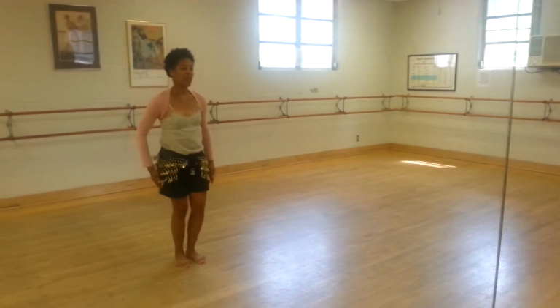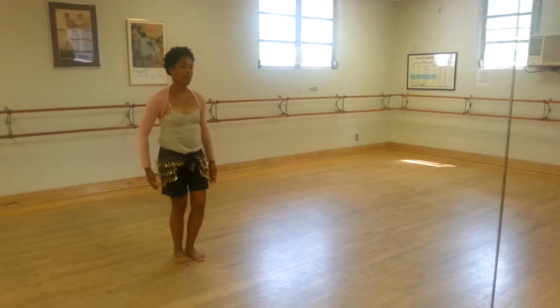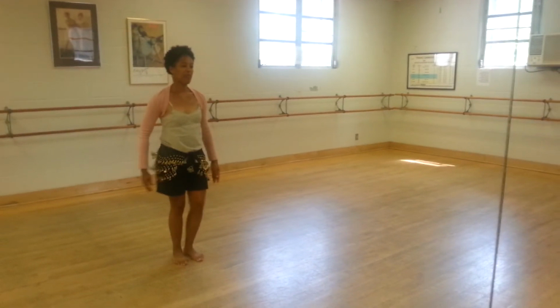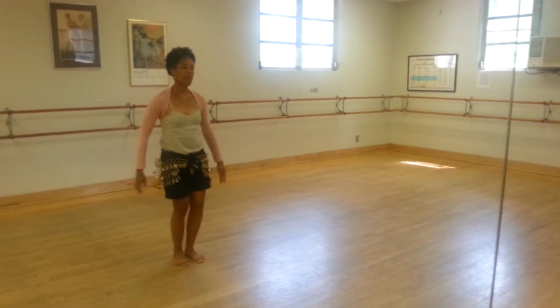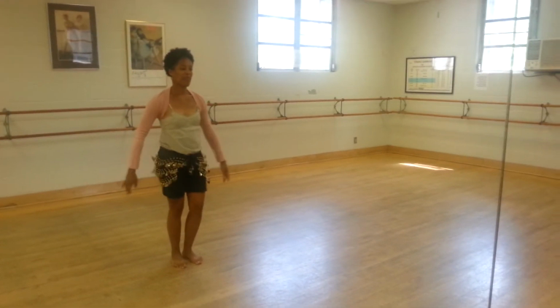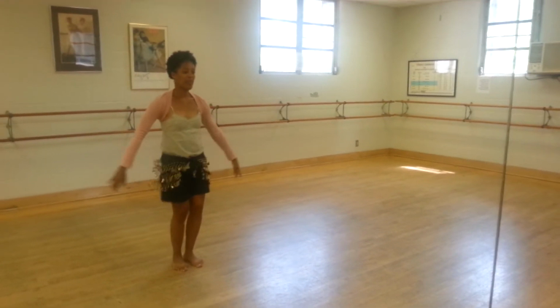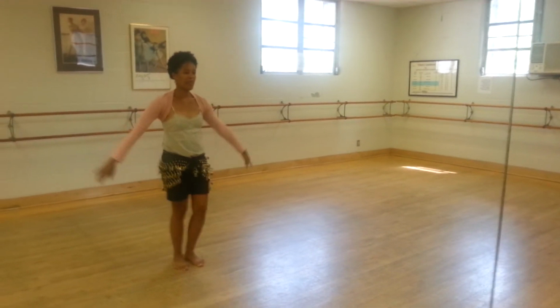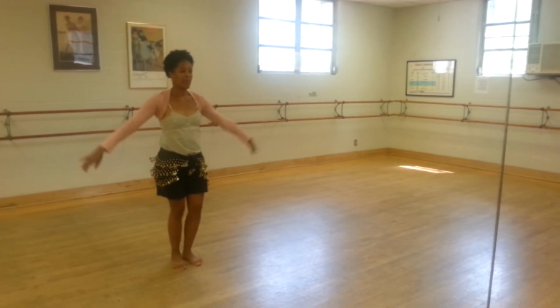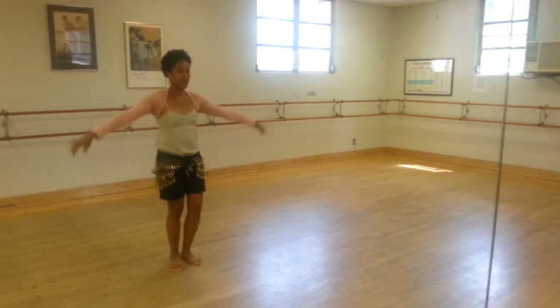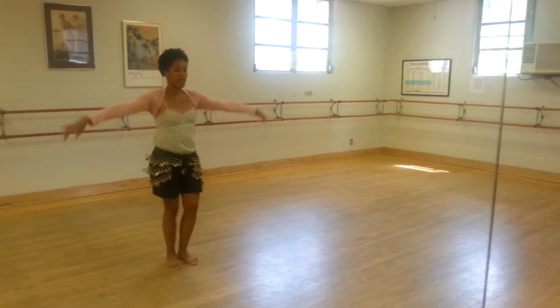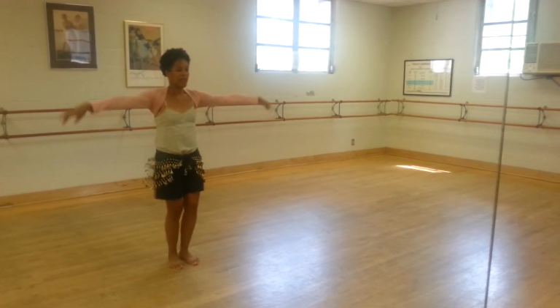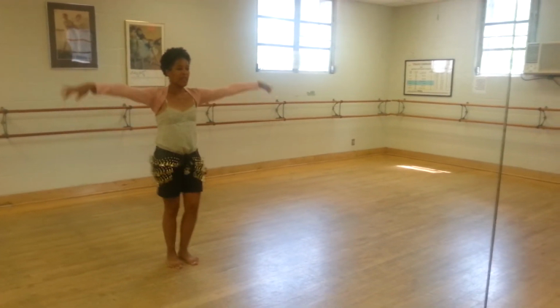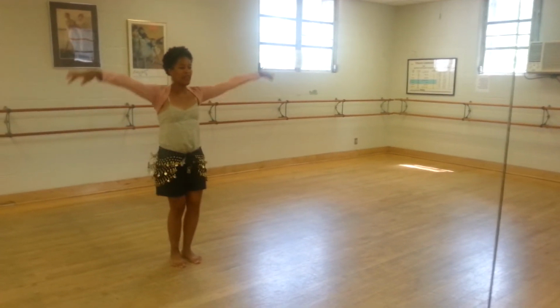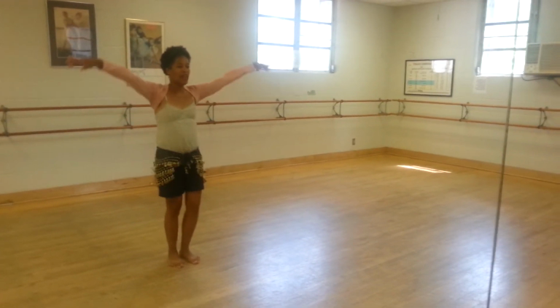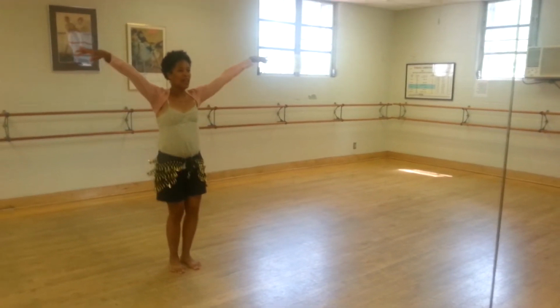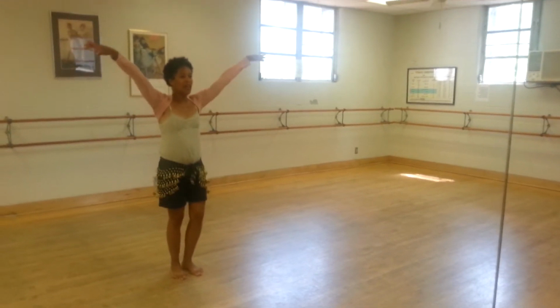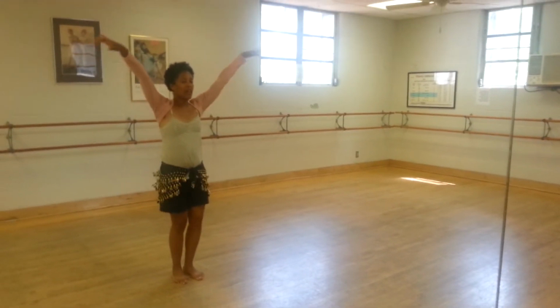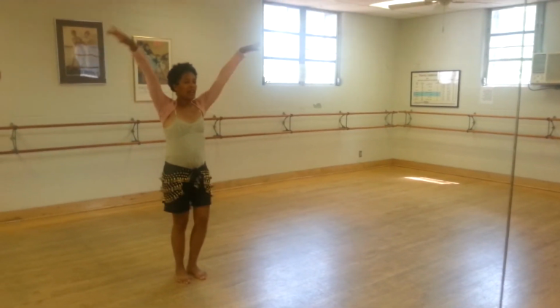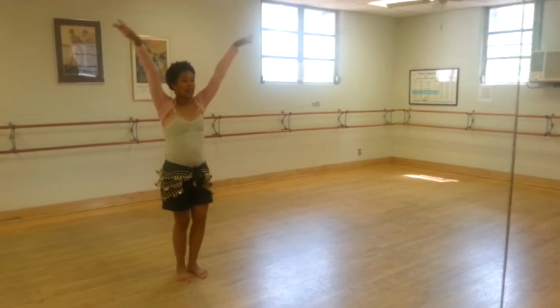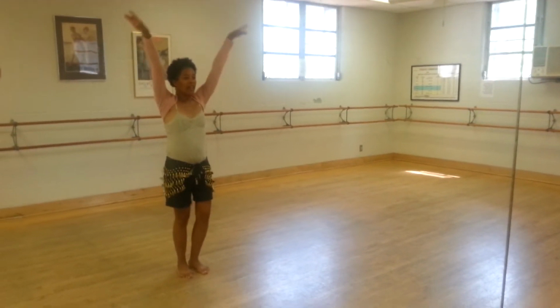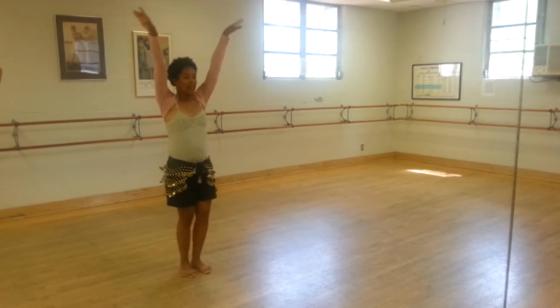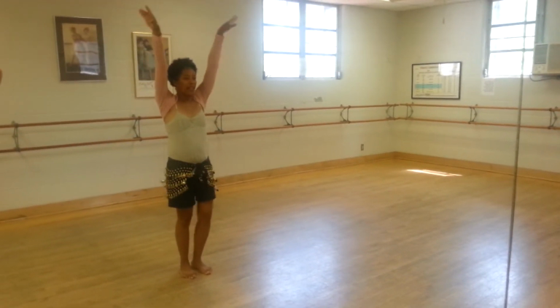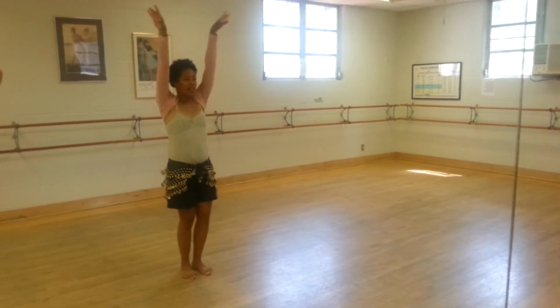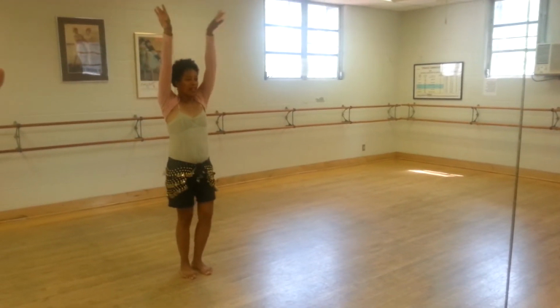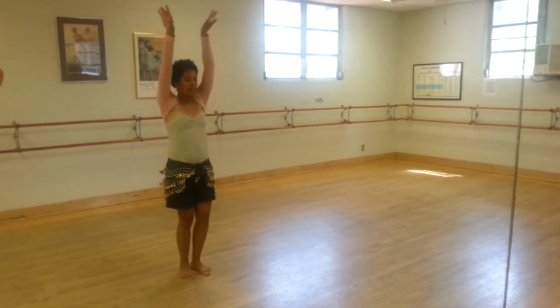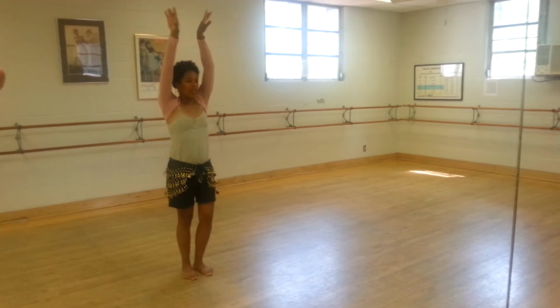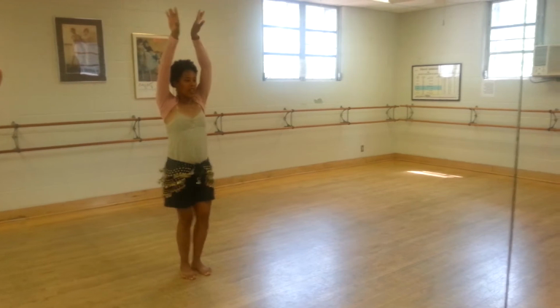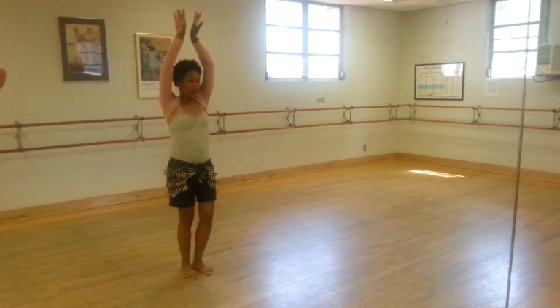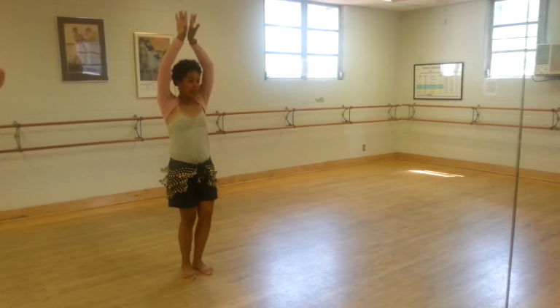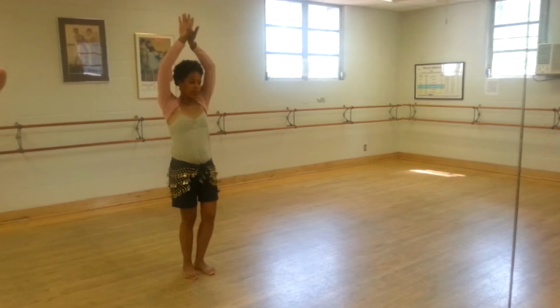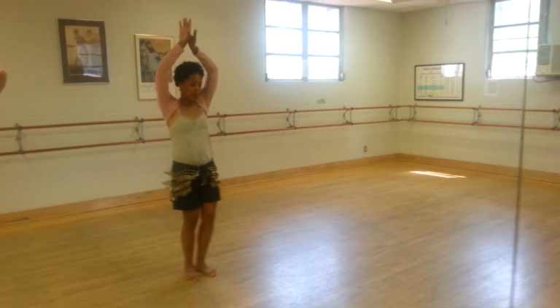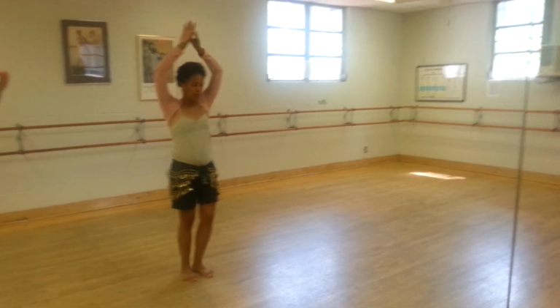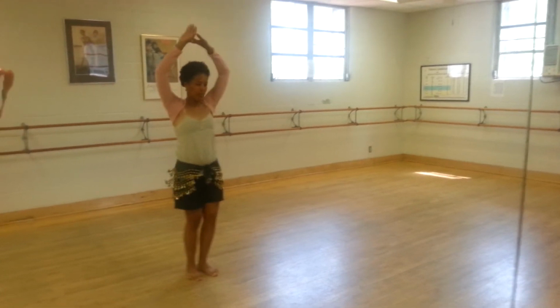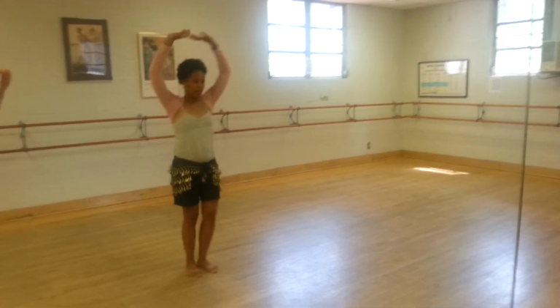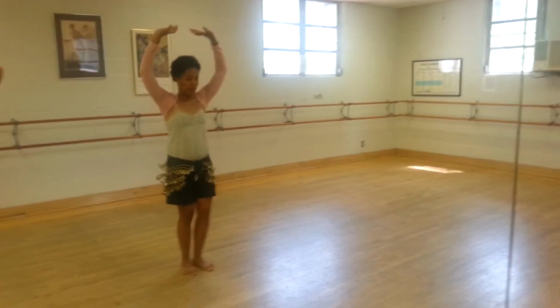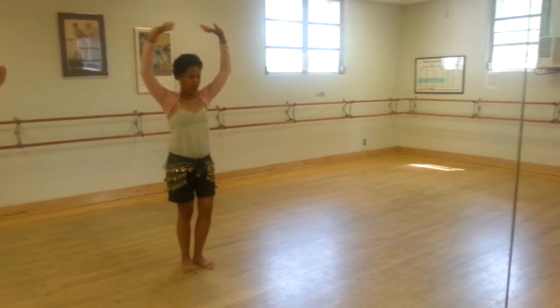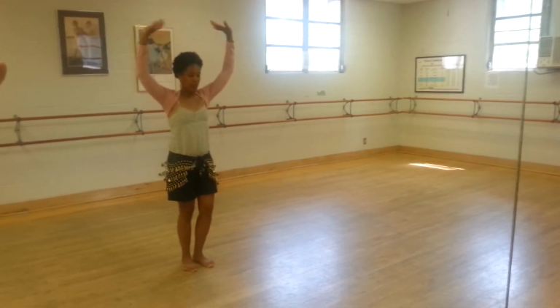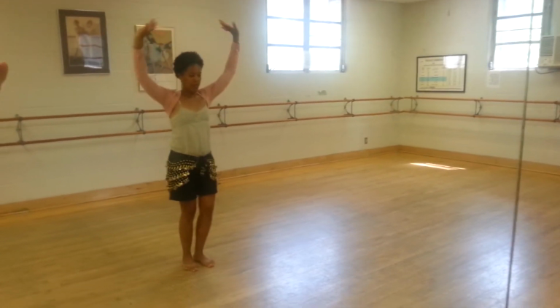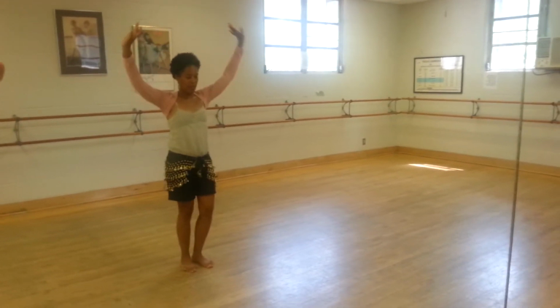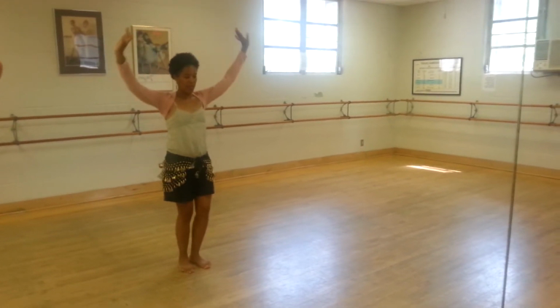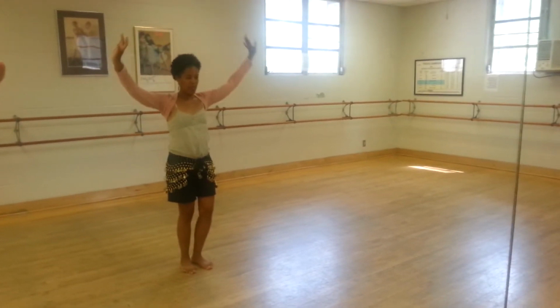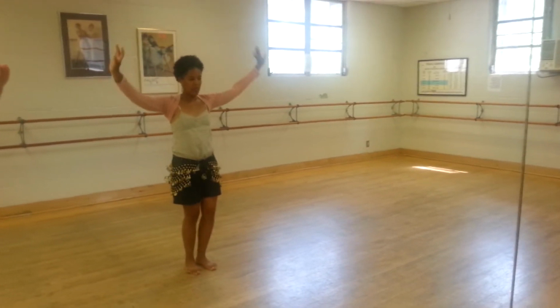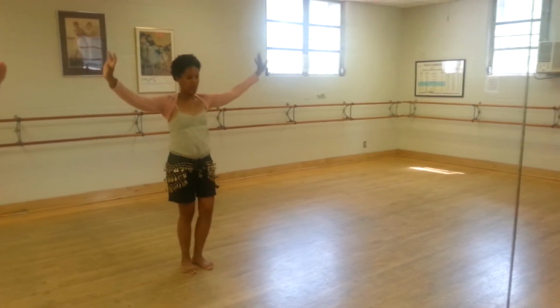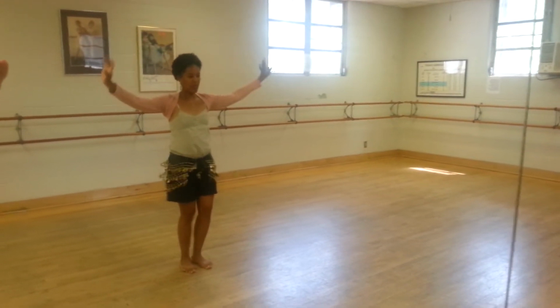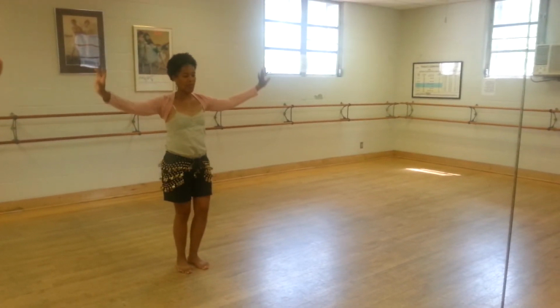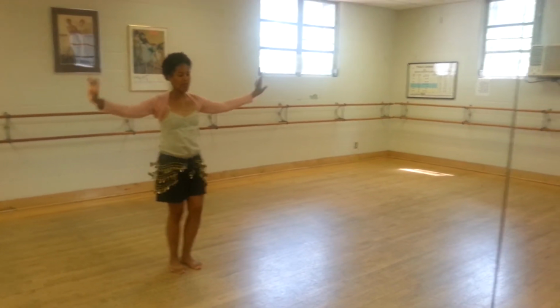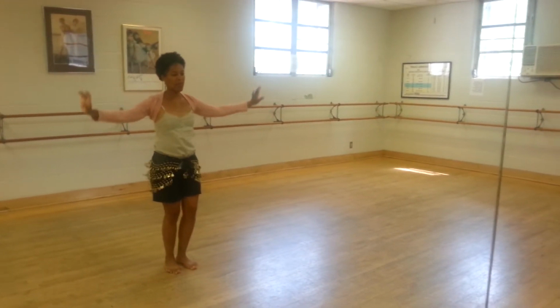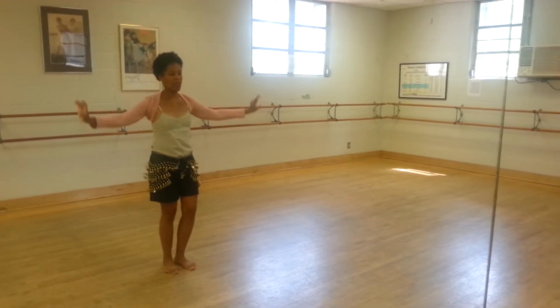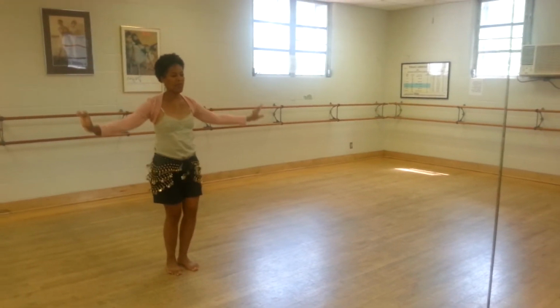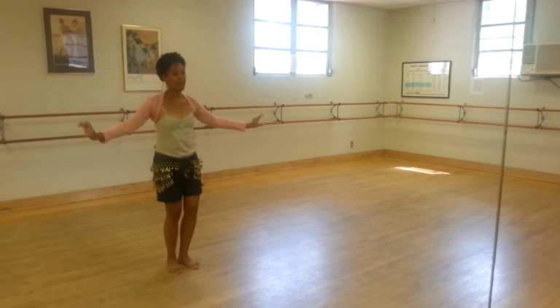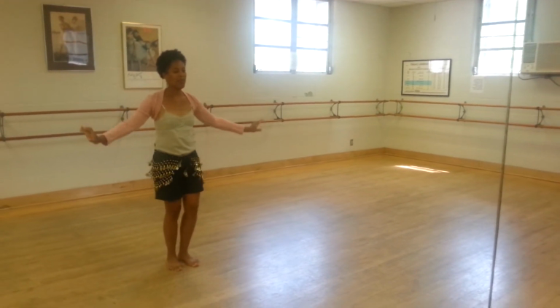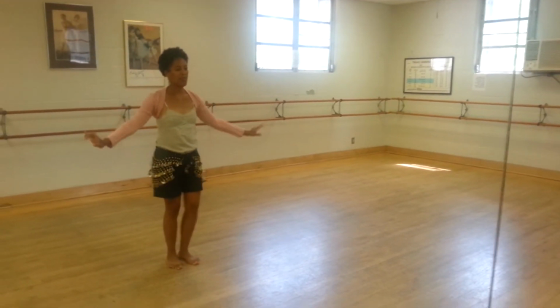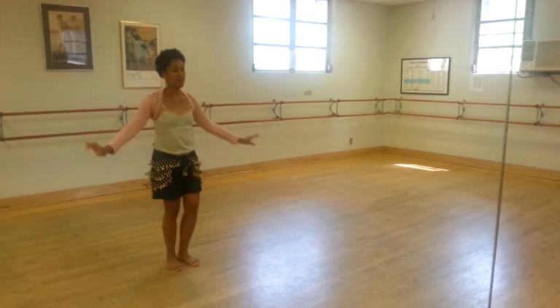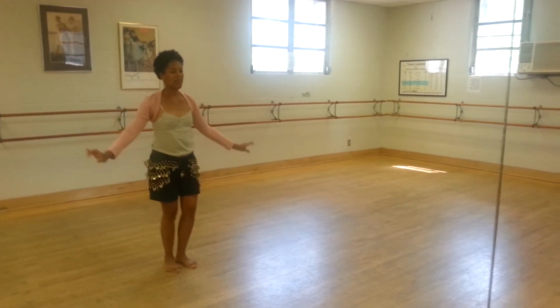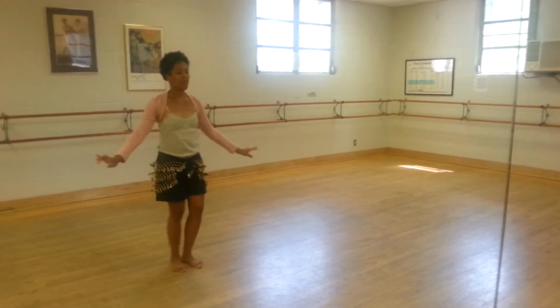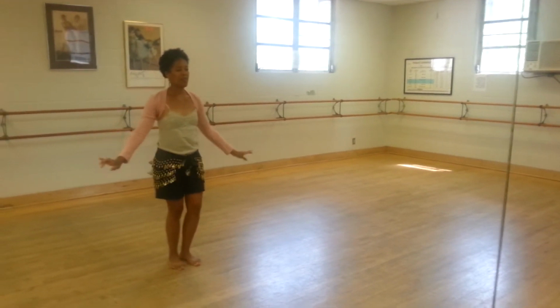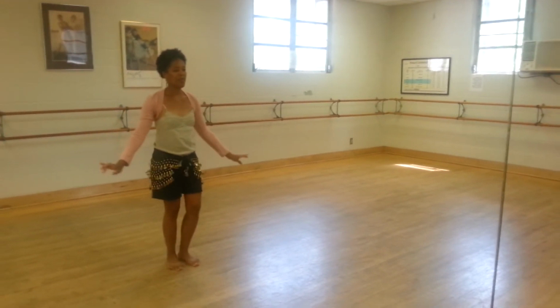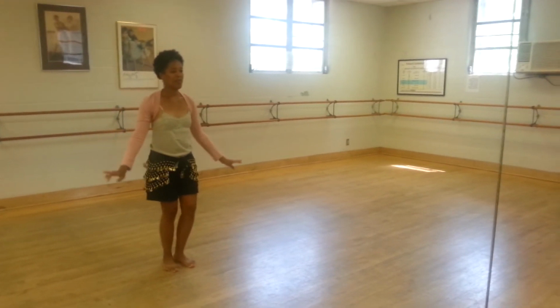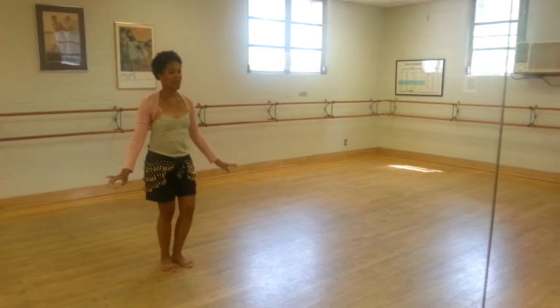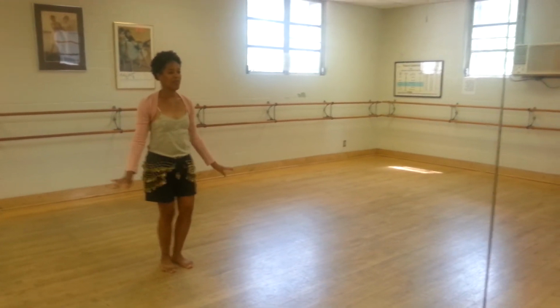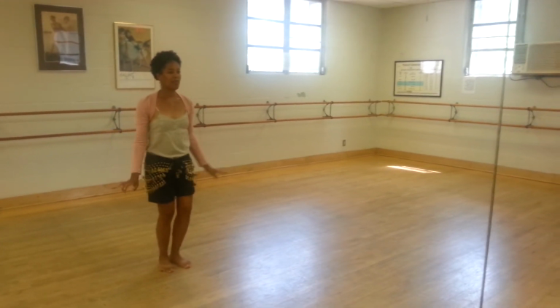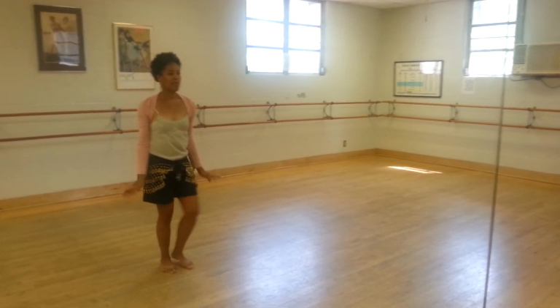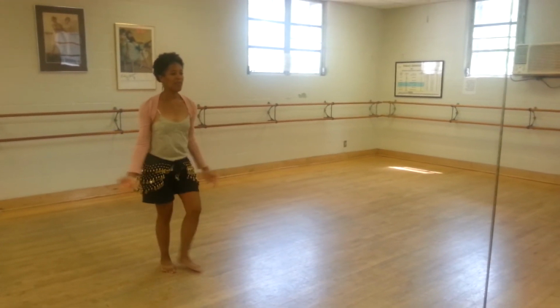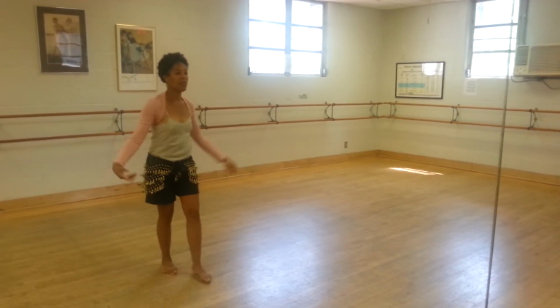Shimmy up — 3, 4, 5, 6, 7, 8. Down — 2, 3, 4, 5, 6, 7, 8.